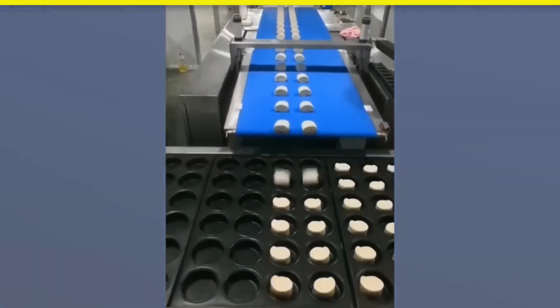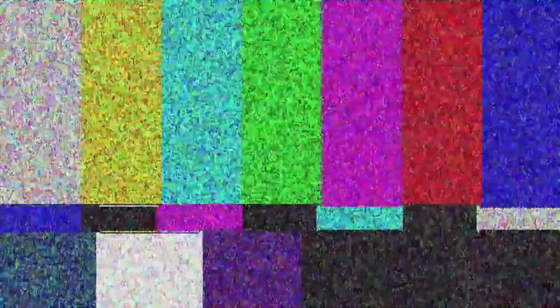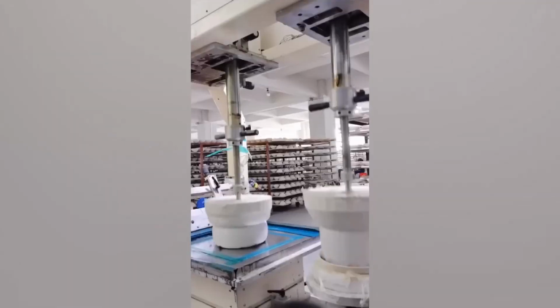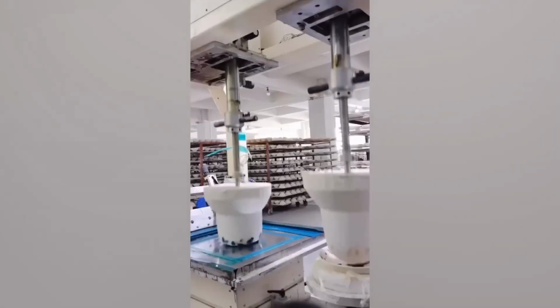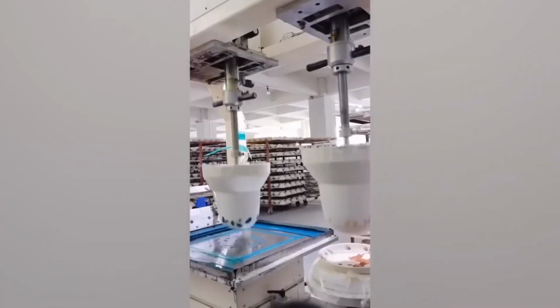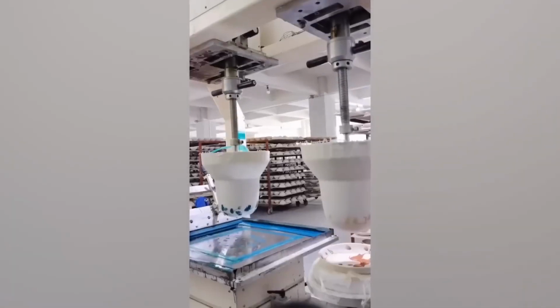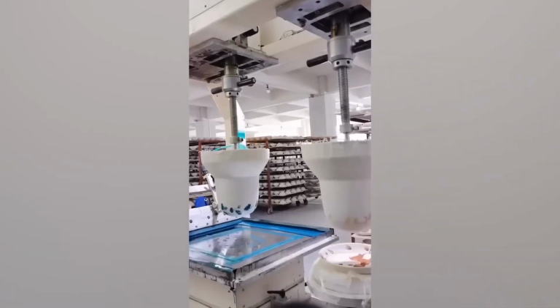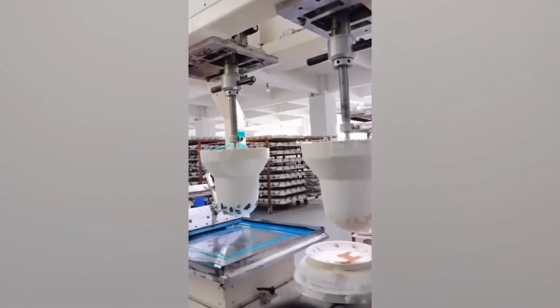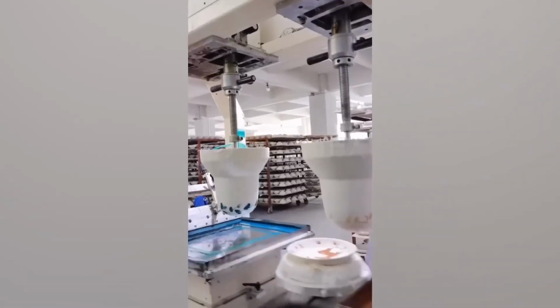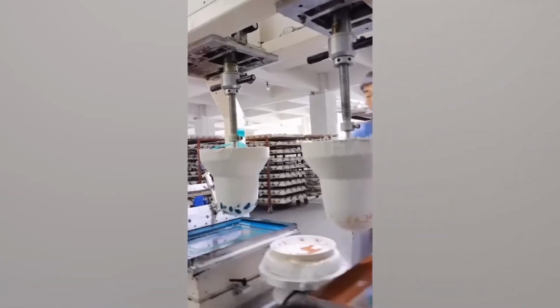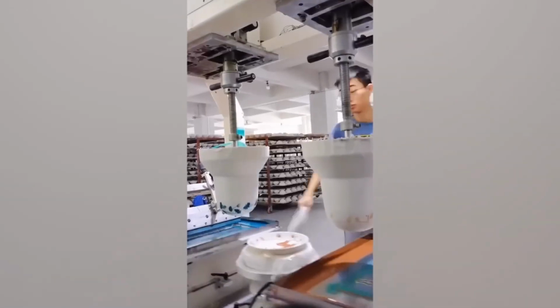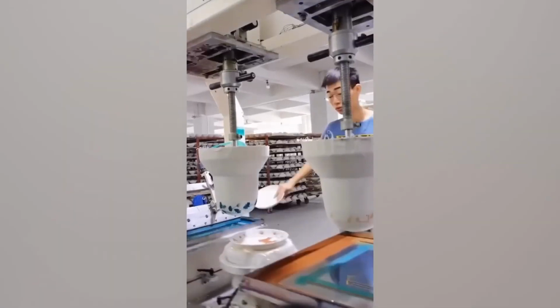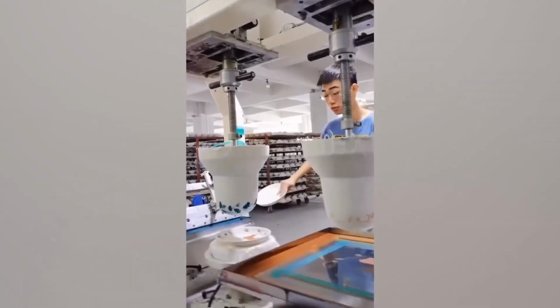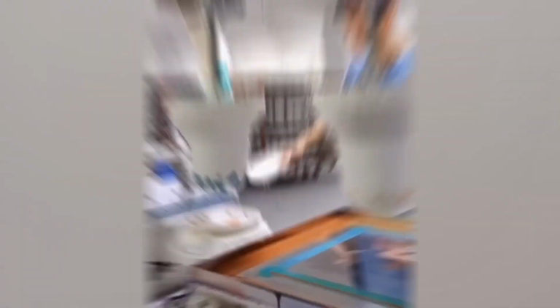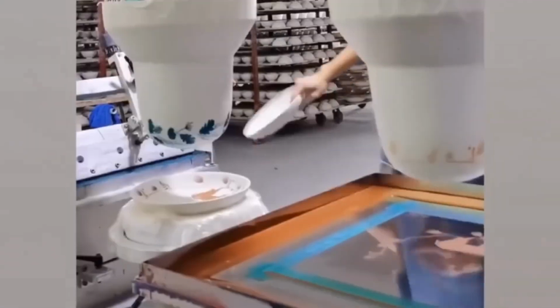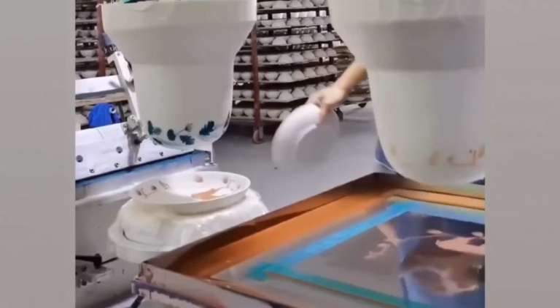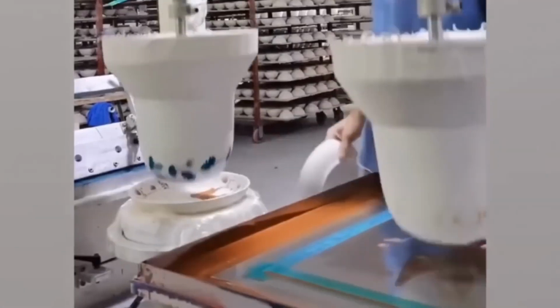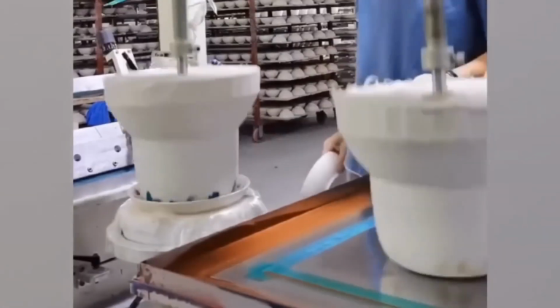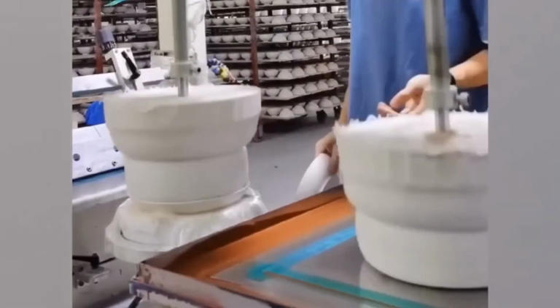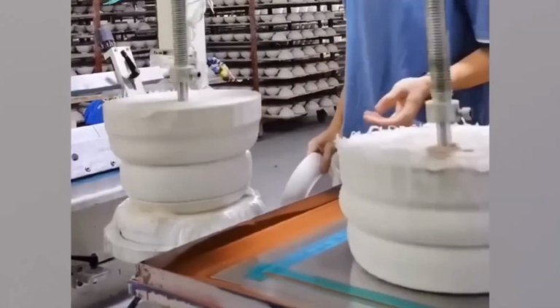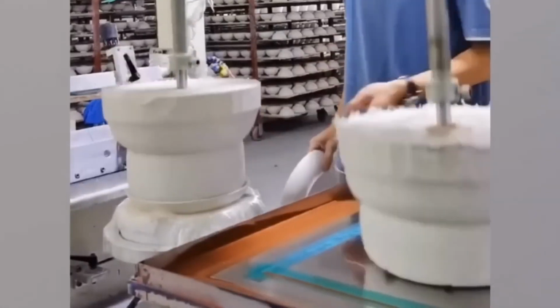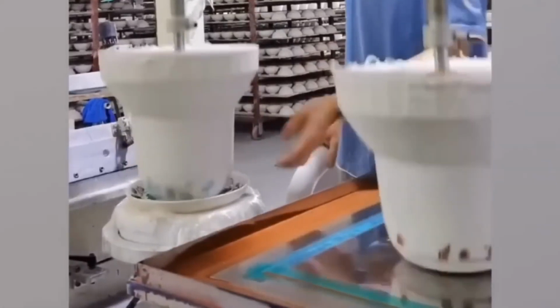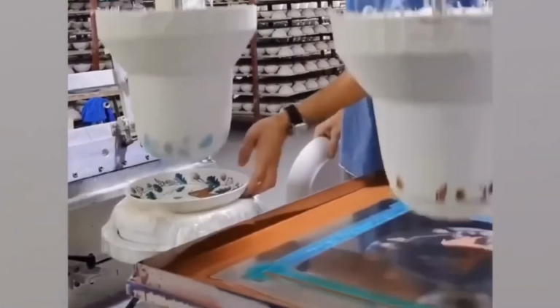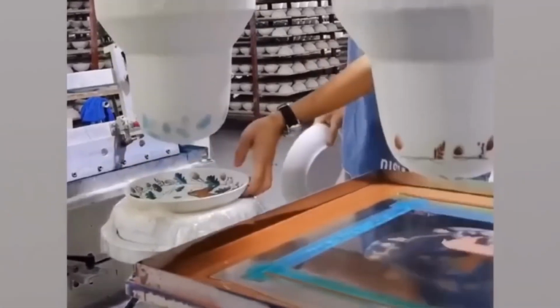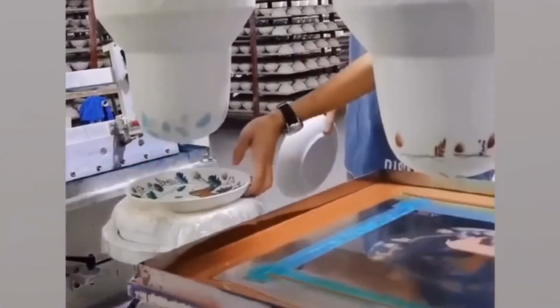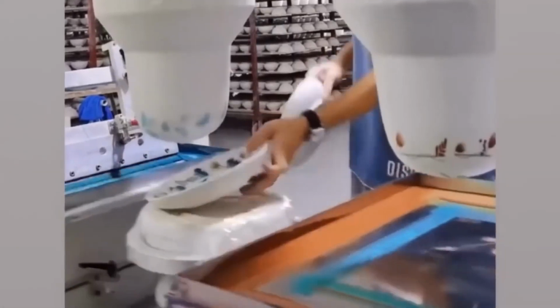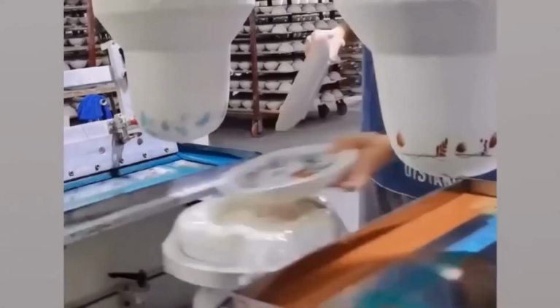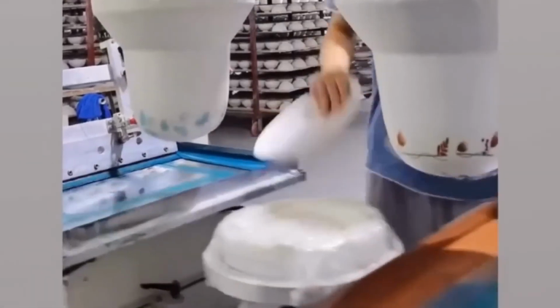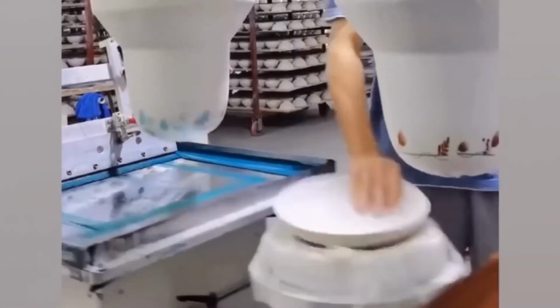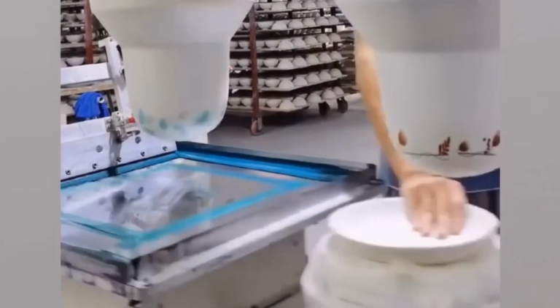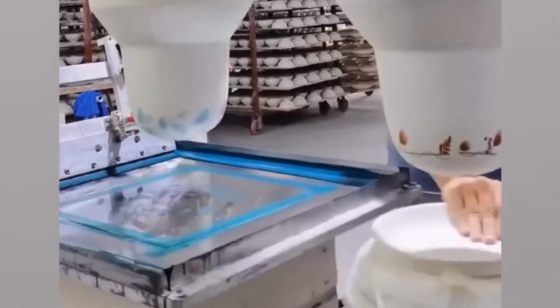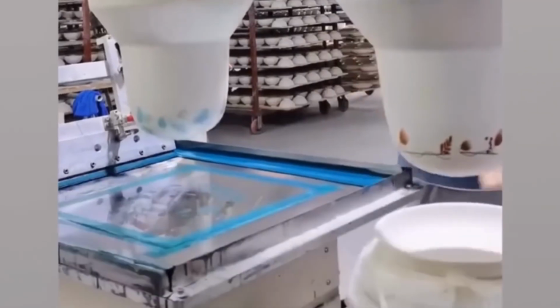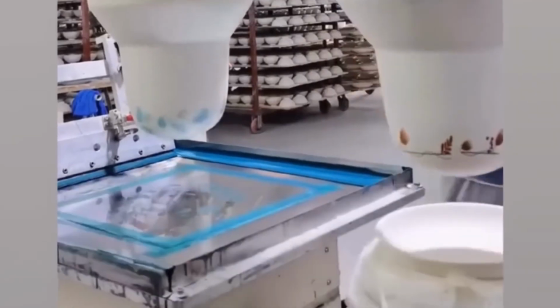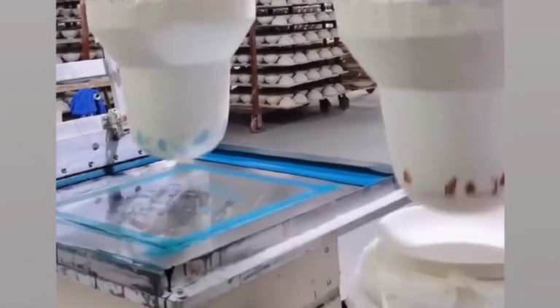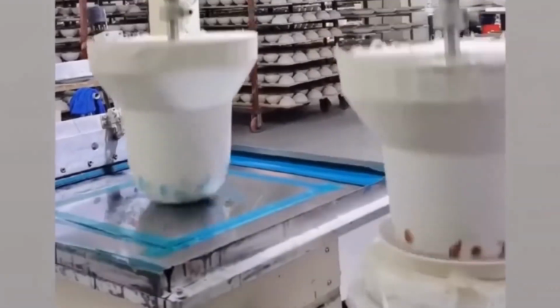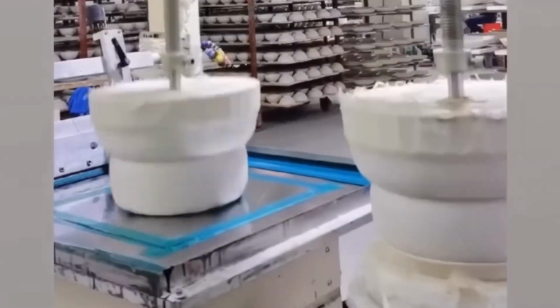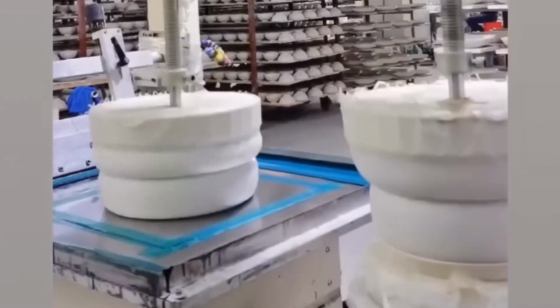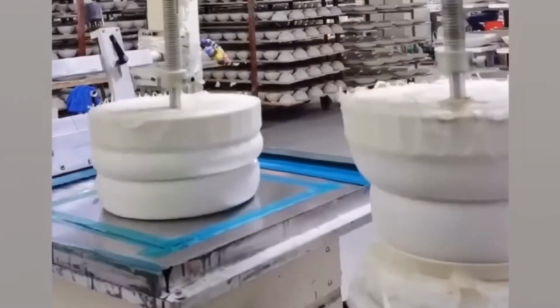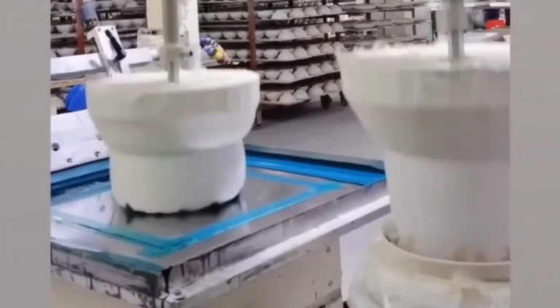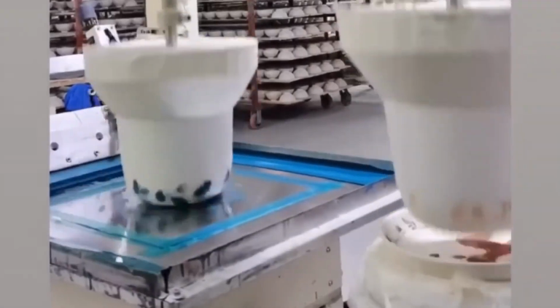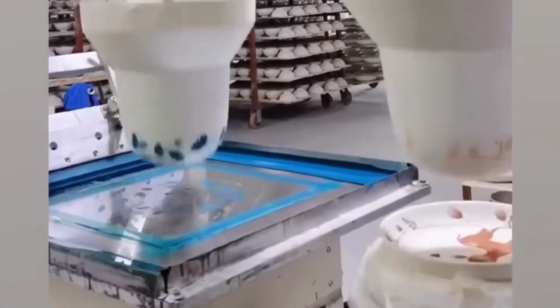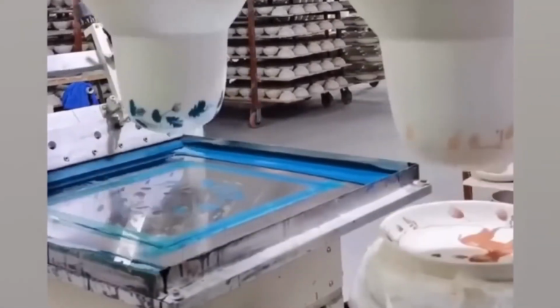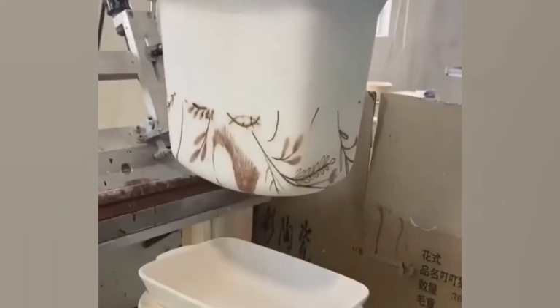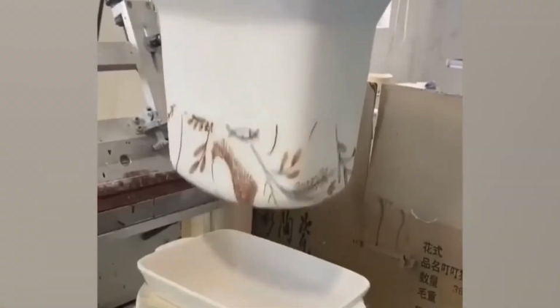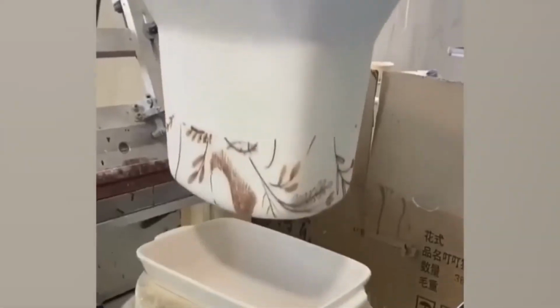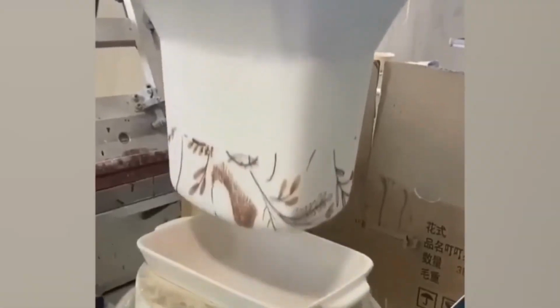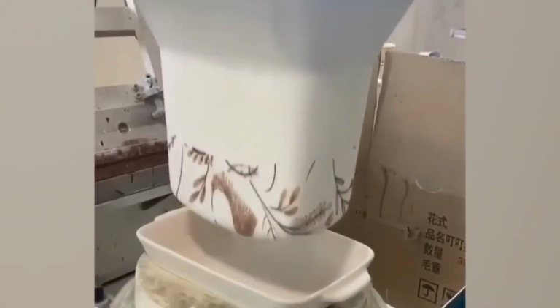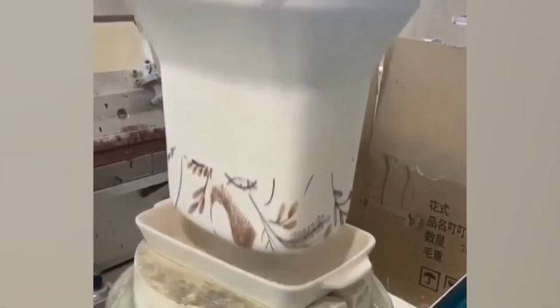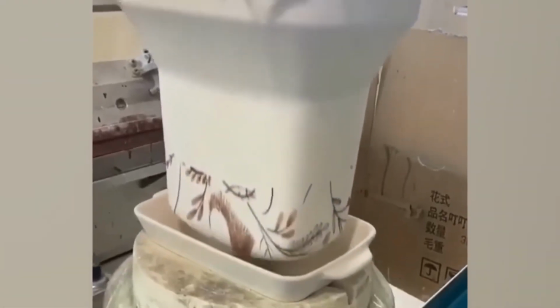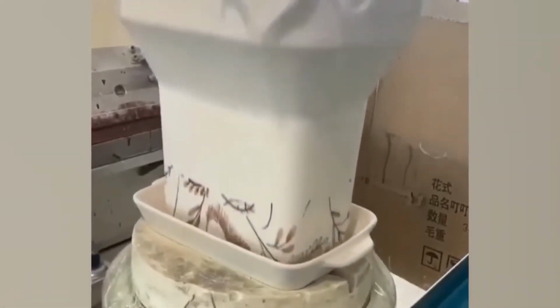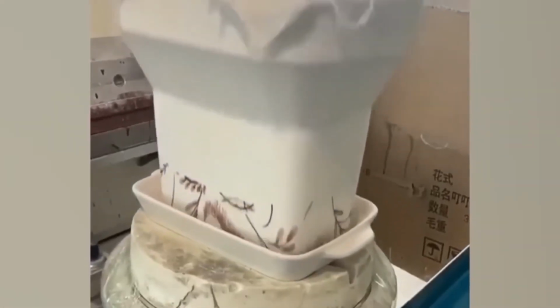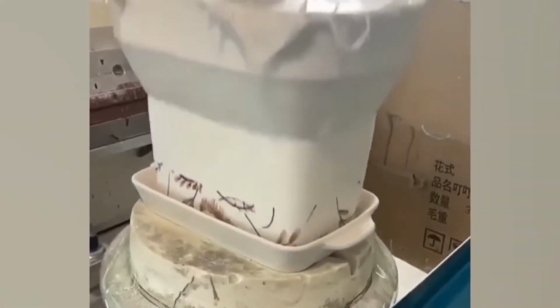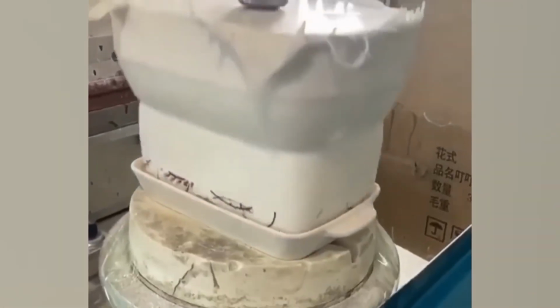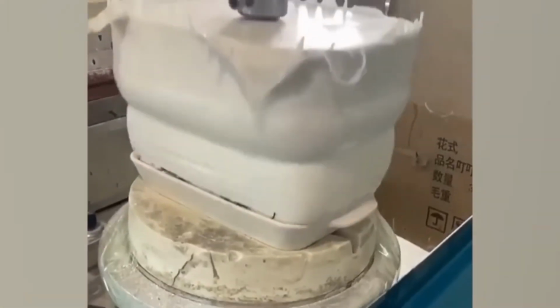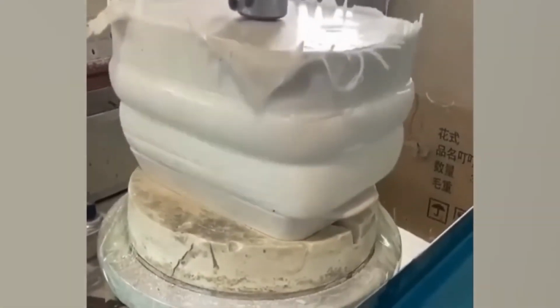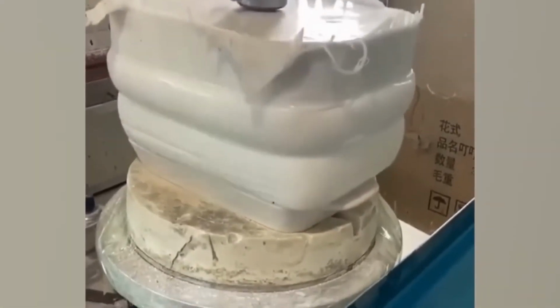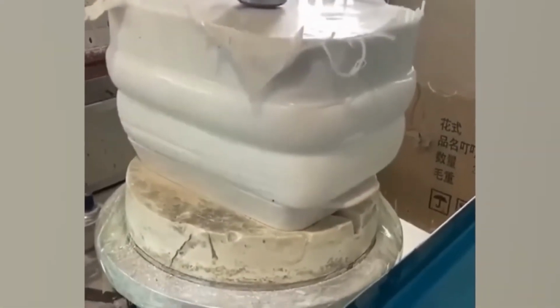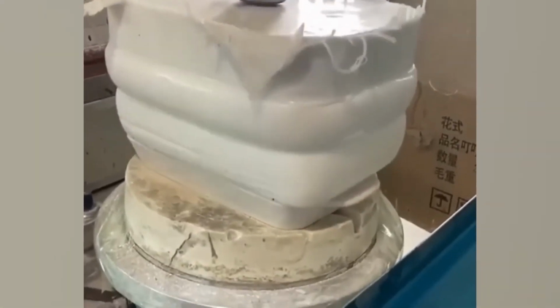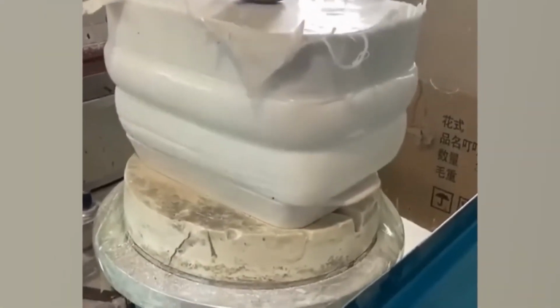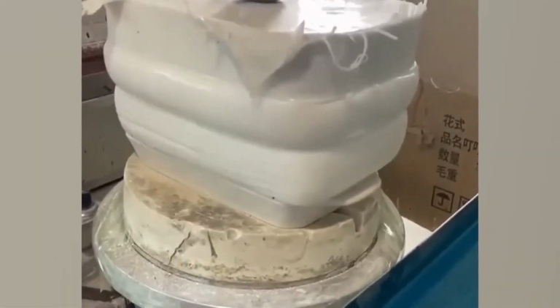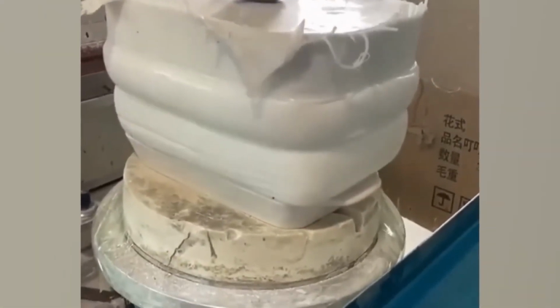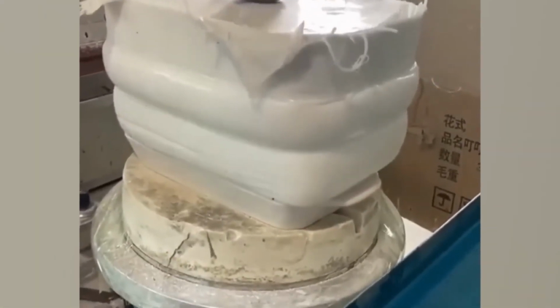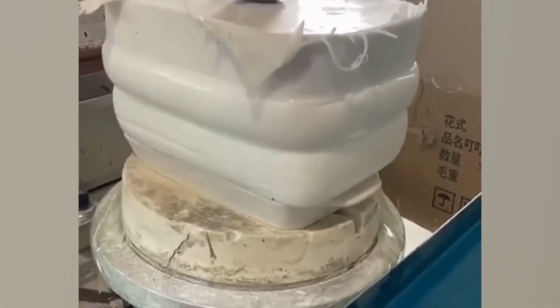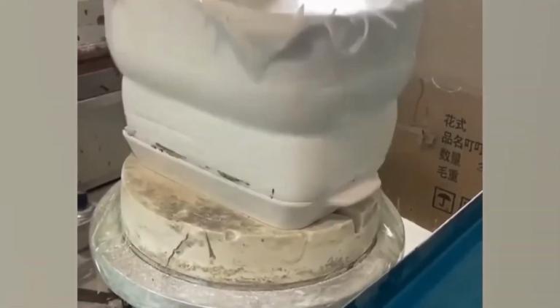If you'd asked me to describe how fine china bowls are painted, I would have never imagined this thing. It doesn't look like it should work, but it definitely does.